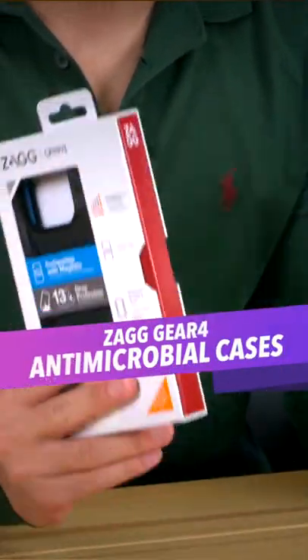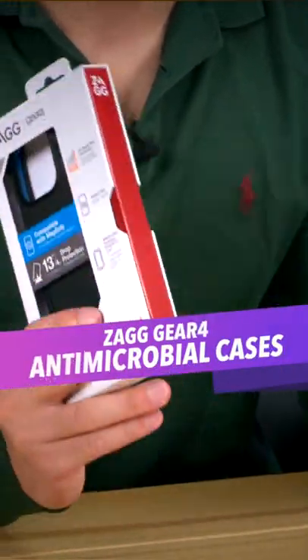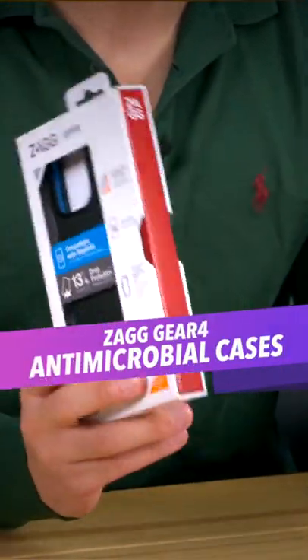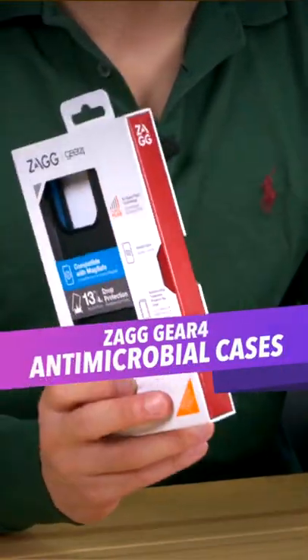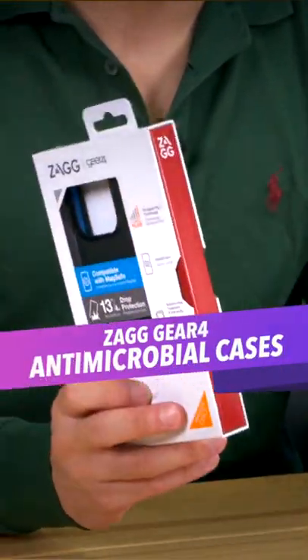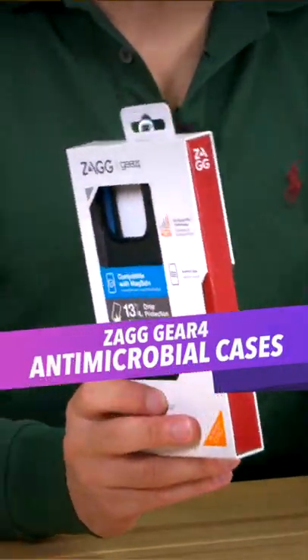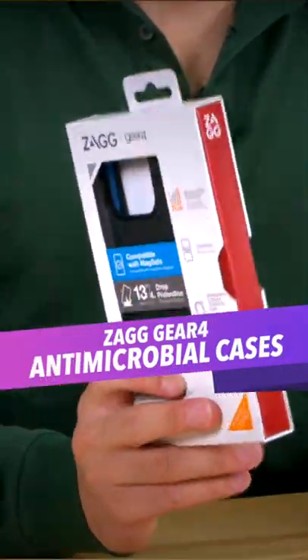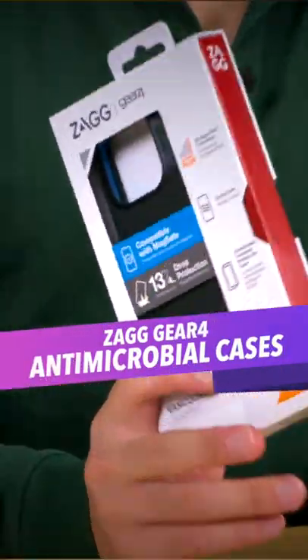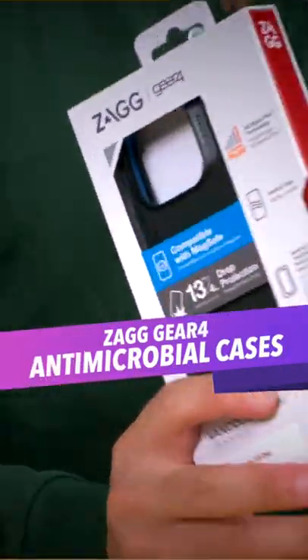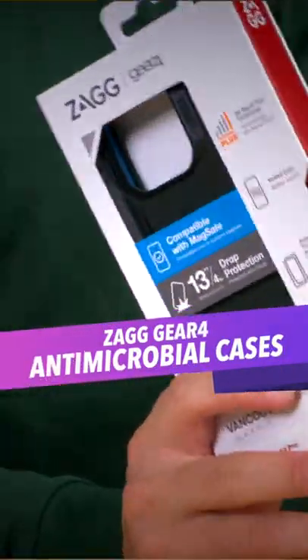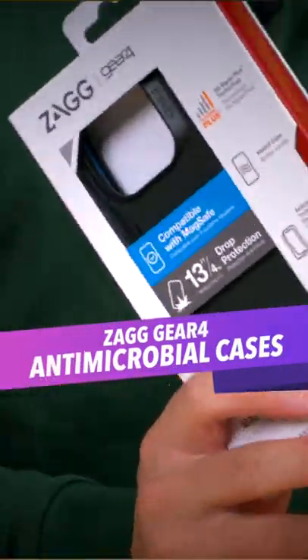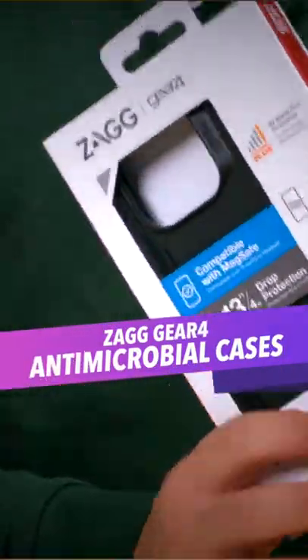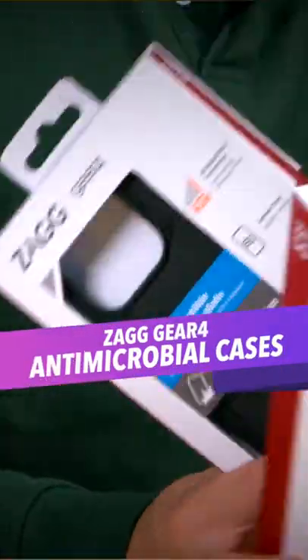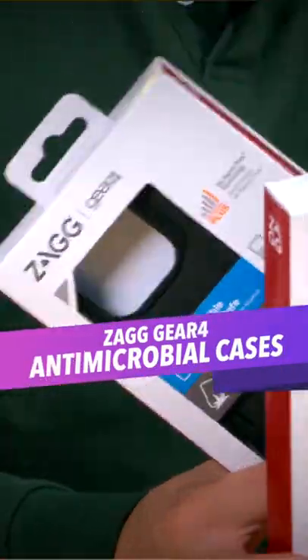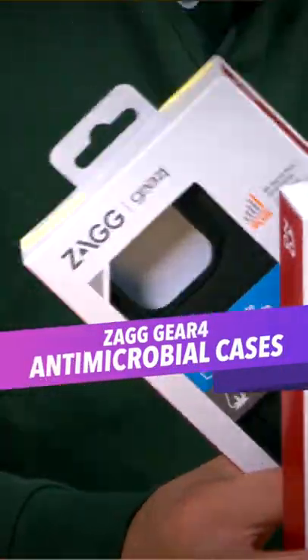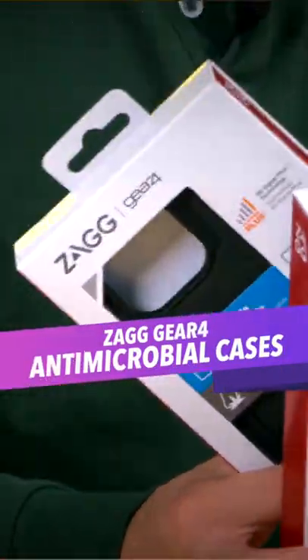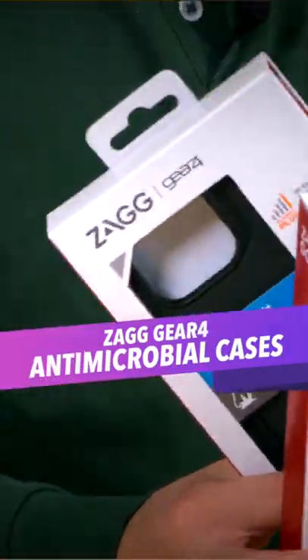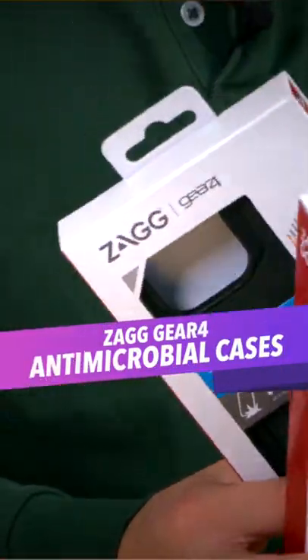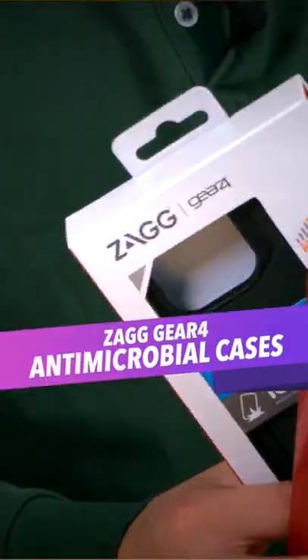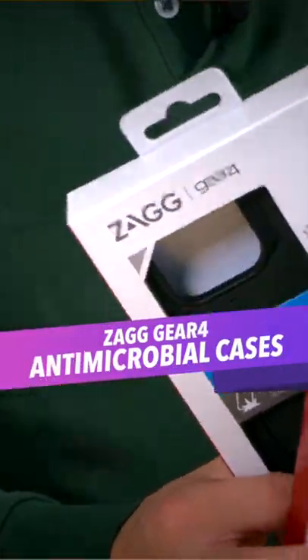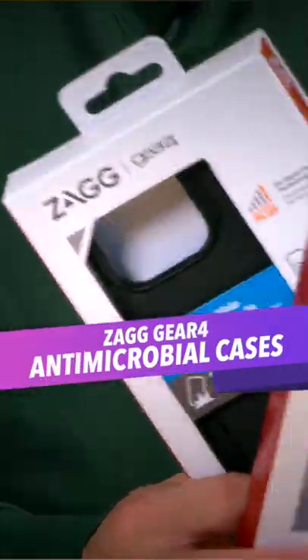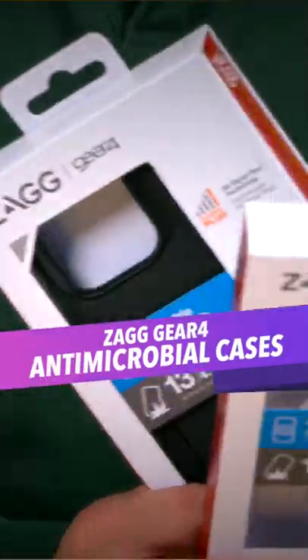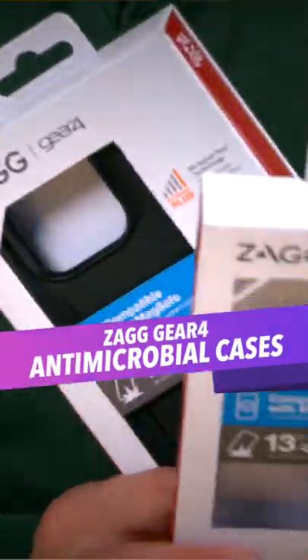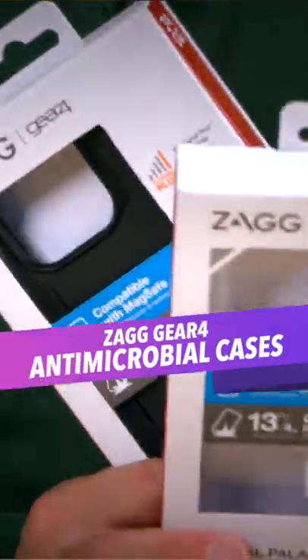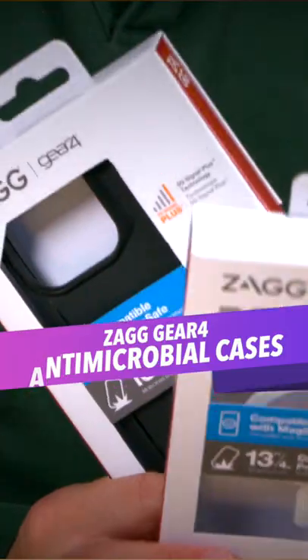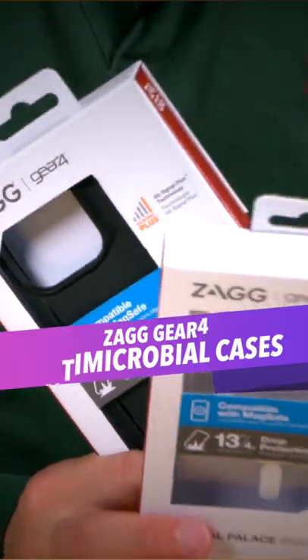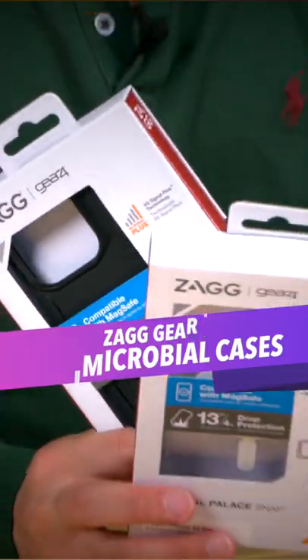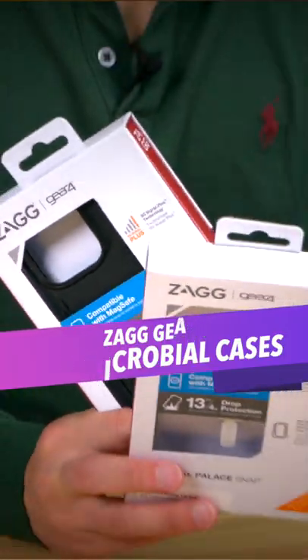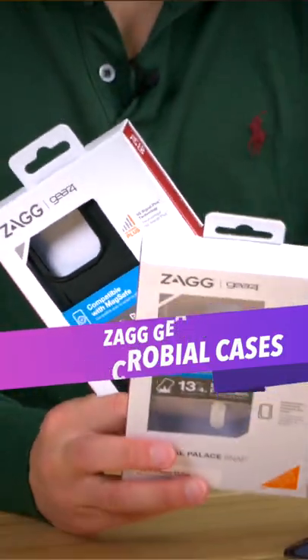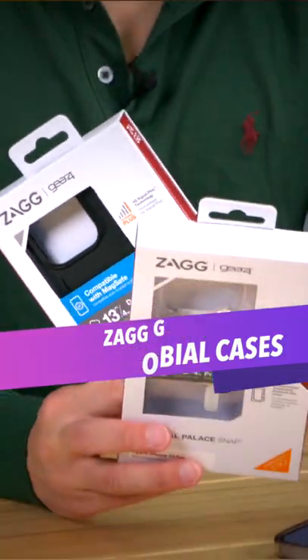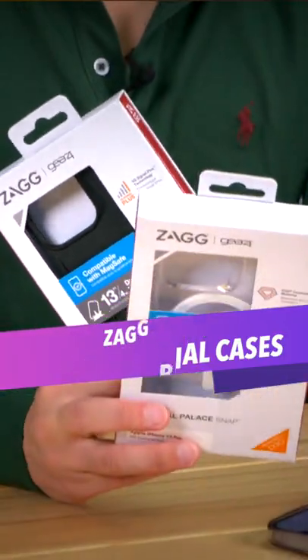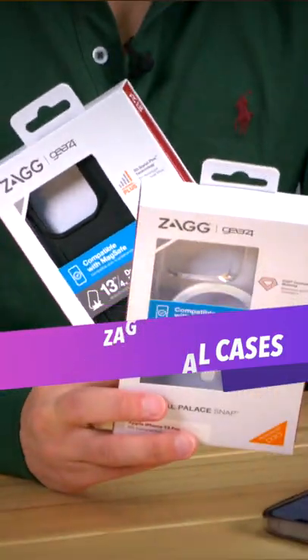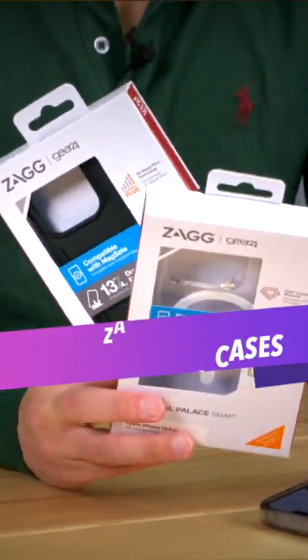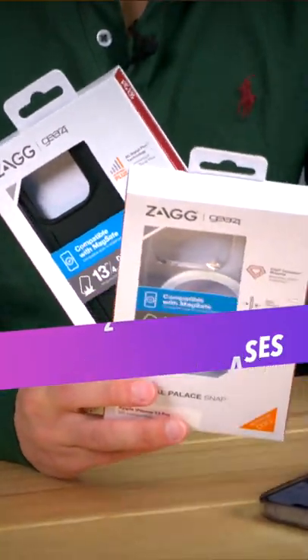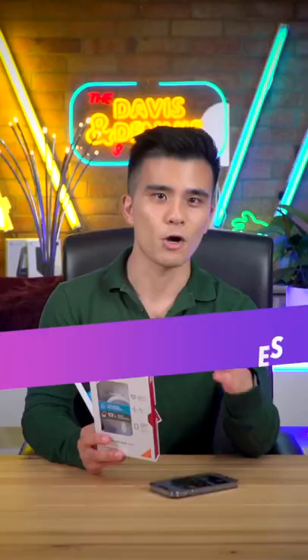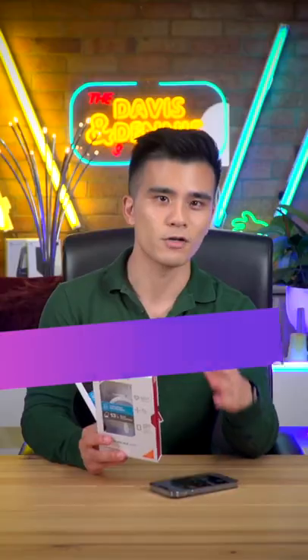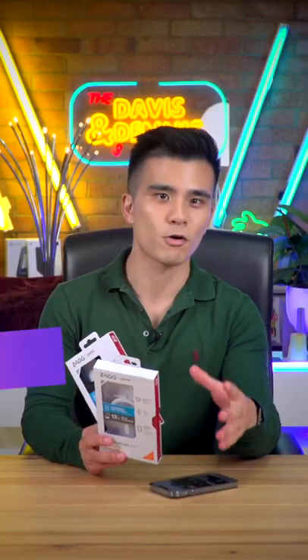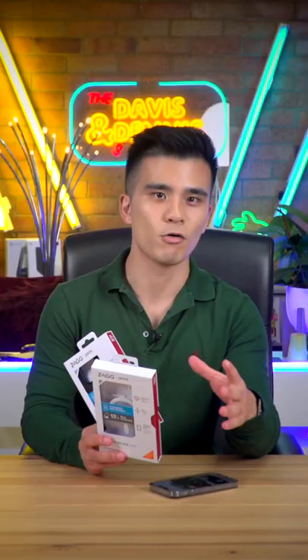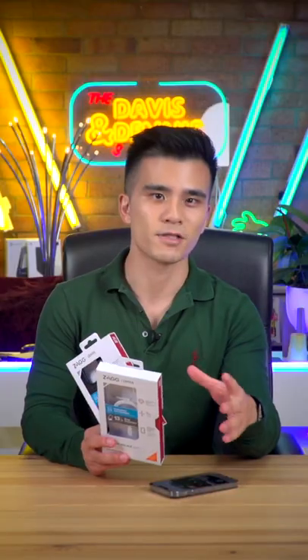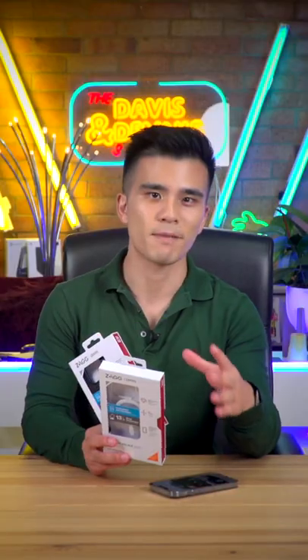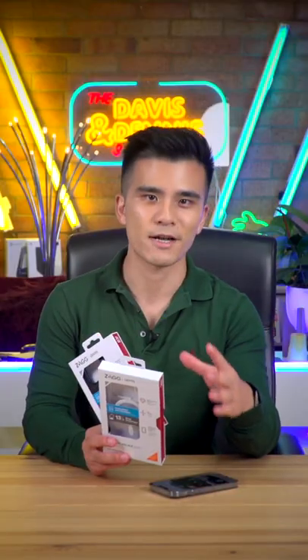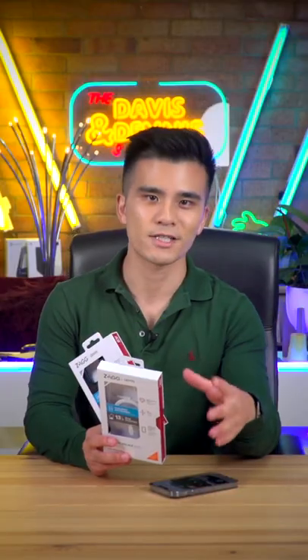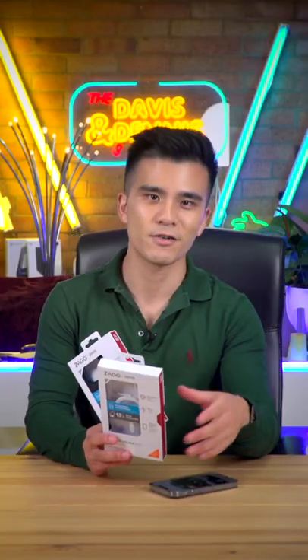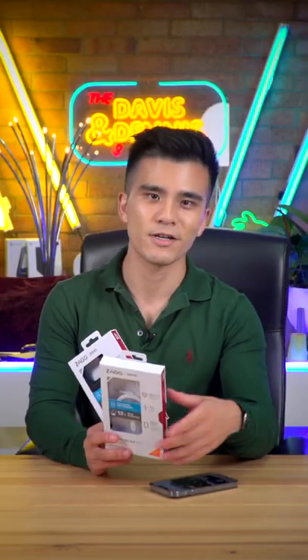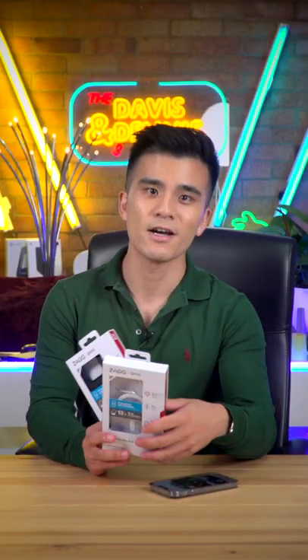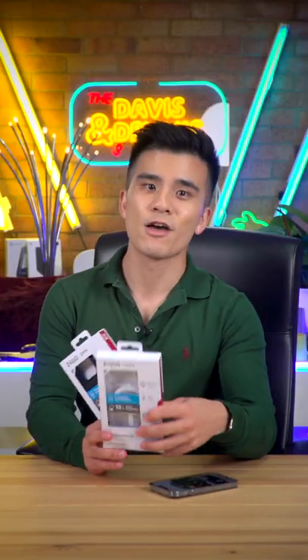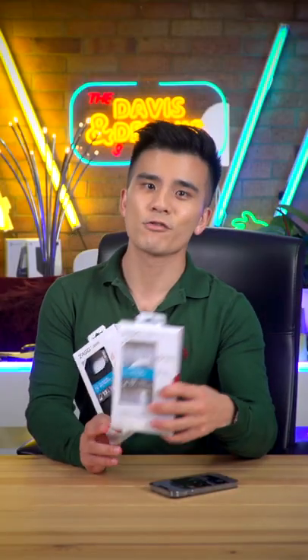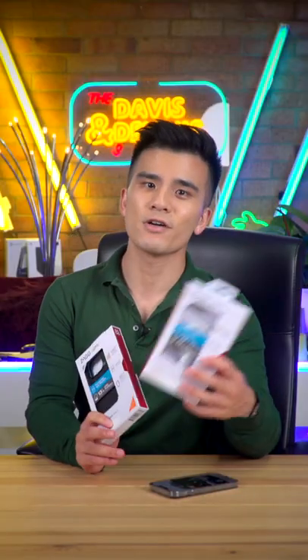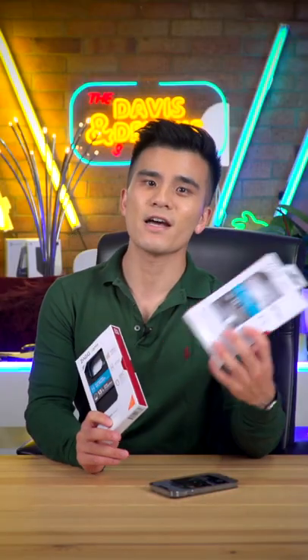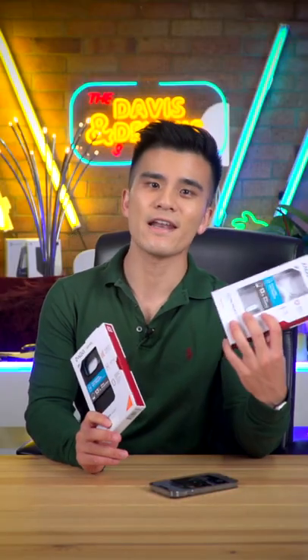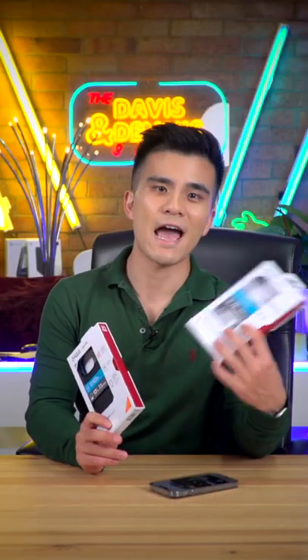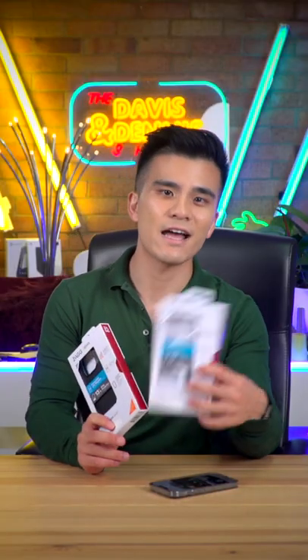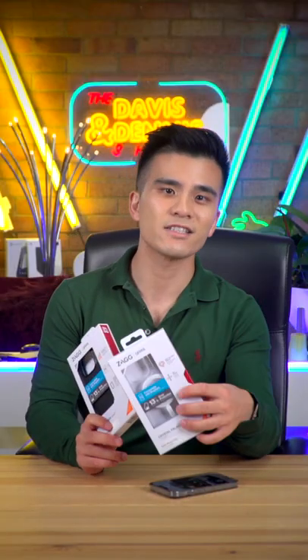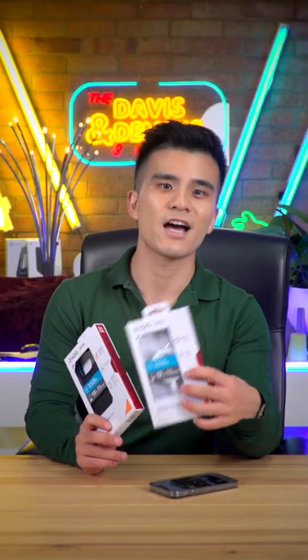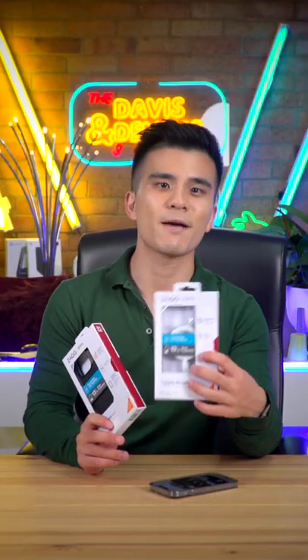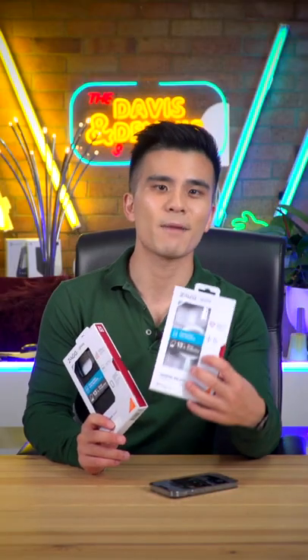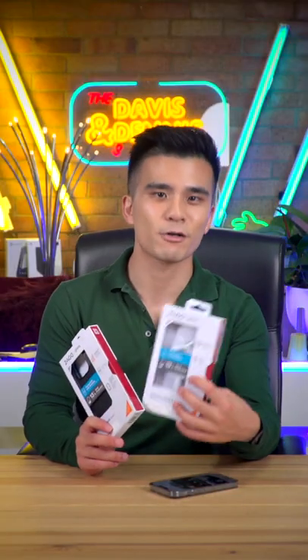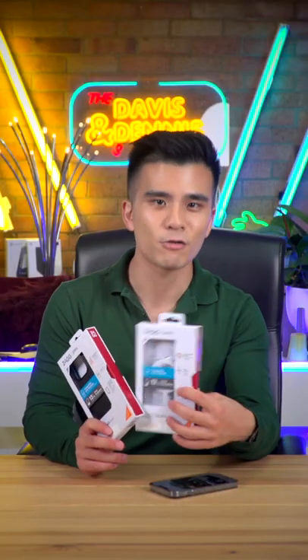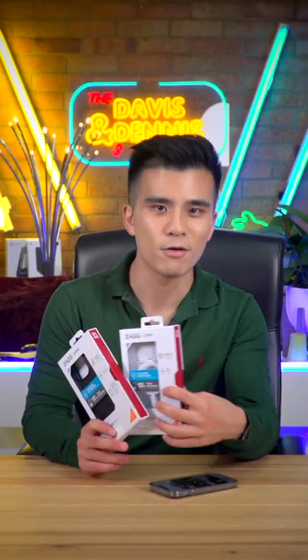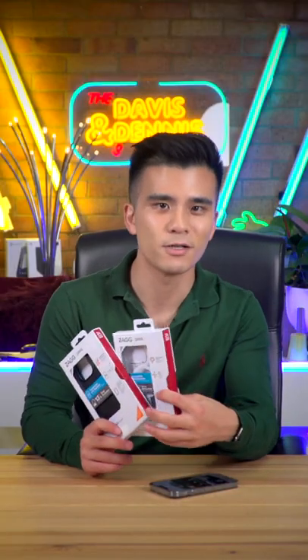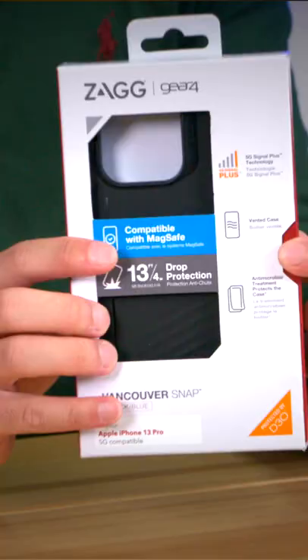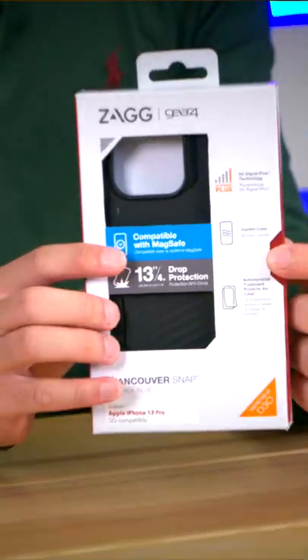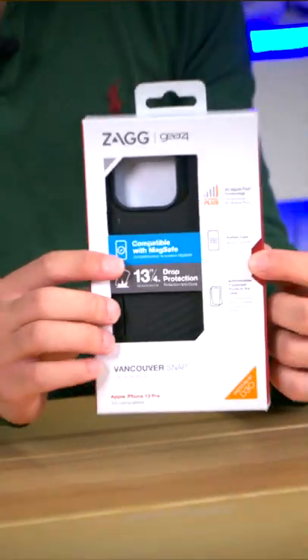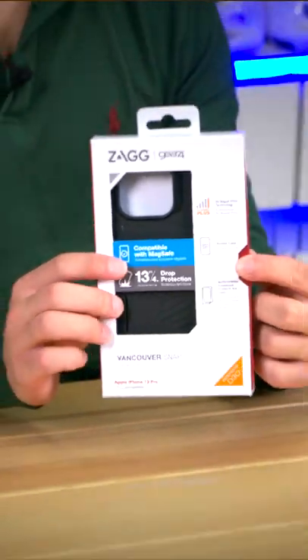Zag has sent me a couple of their Gear 4 phone cases and they promise to help reduce odour causing bacteria through an anti-microbial treatment.